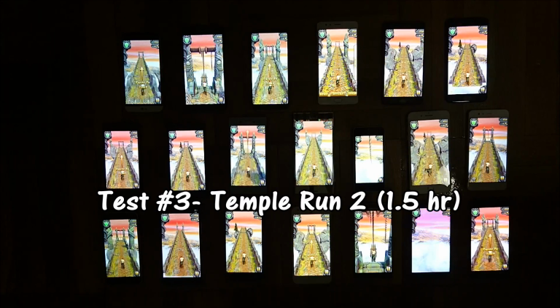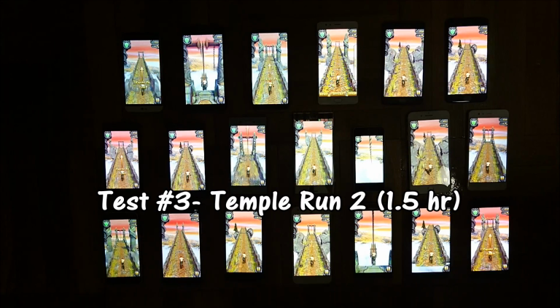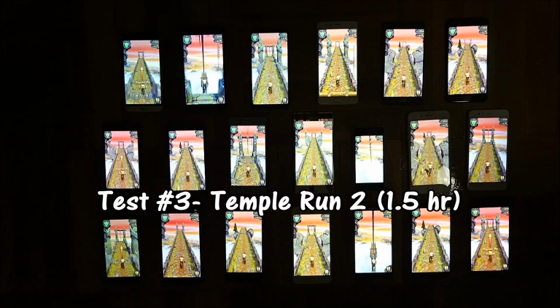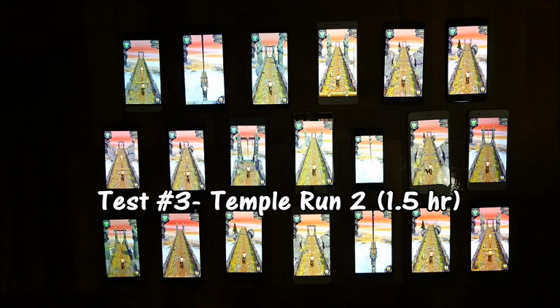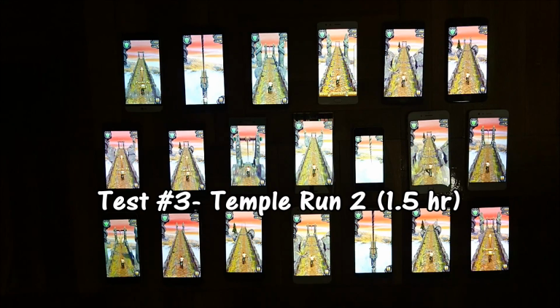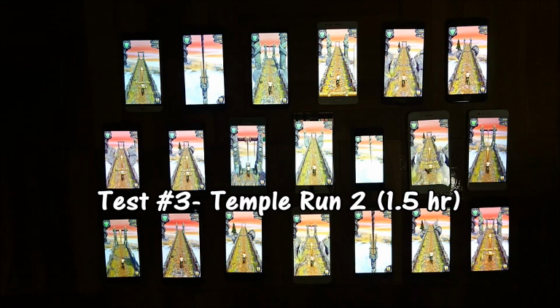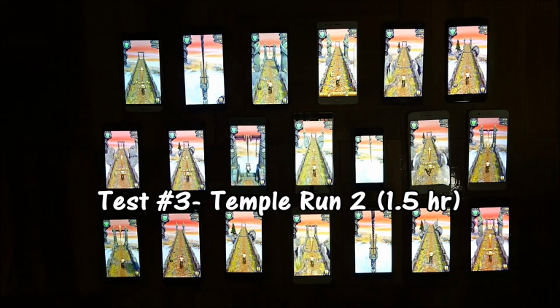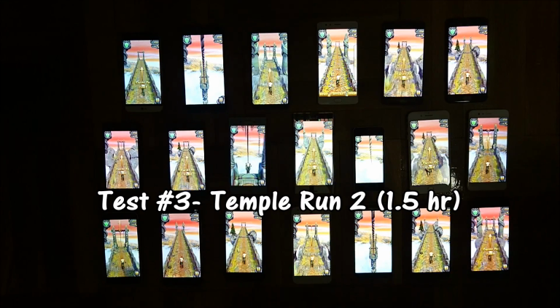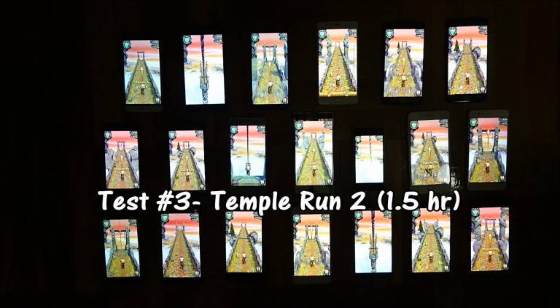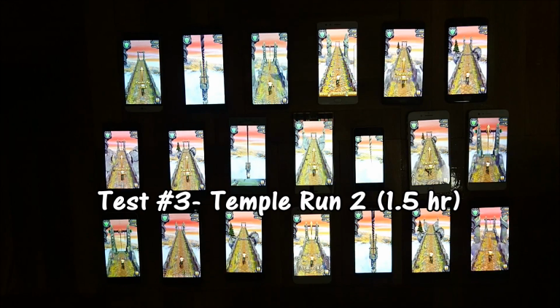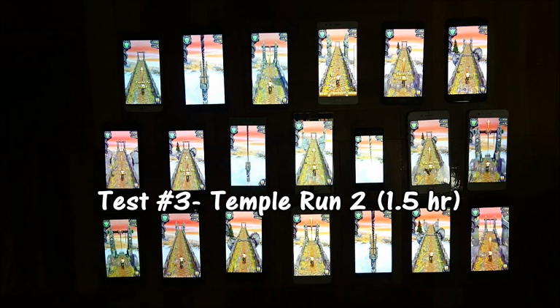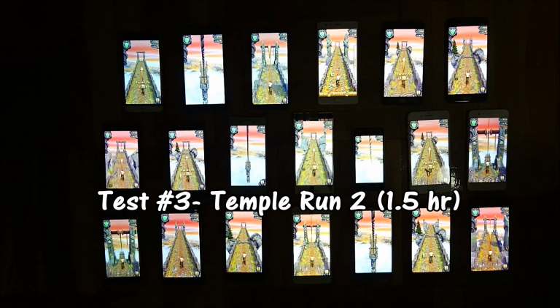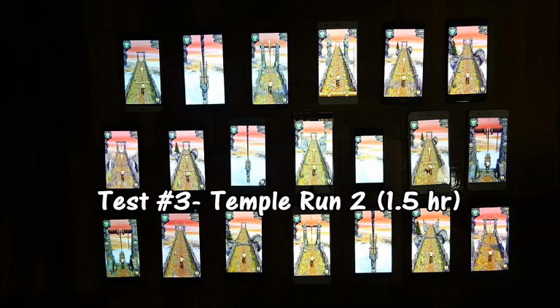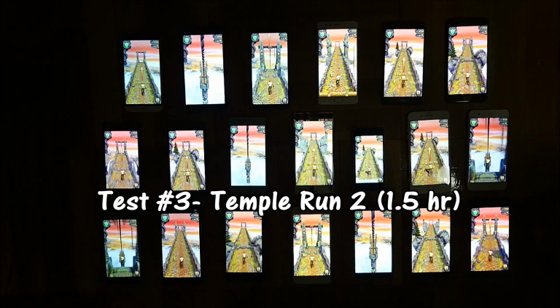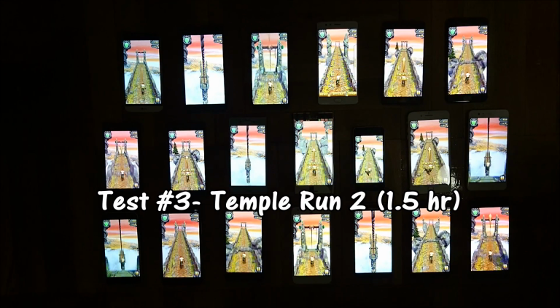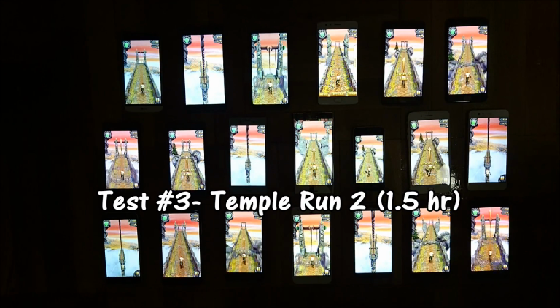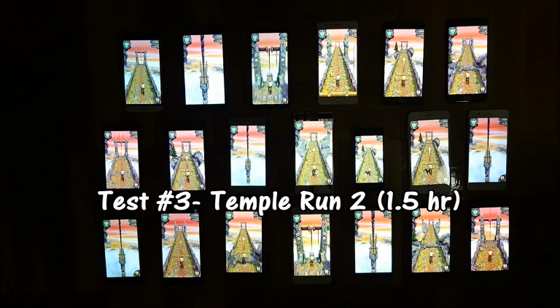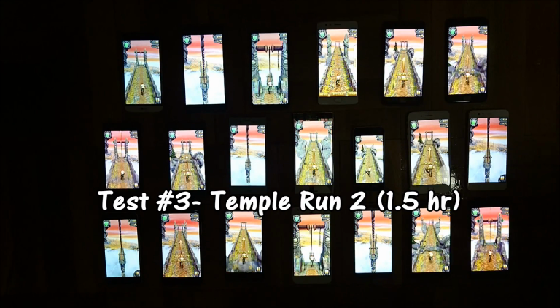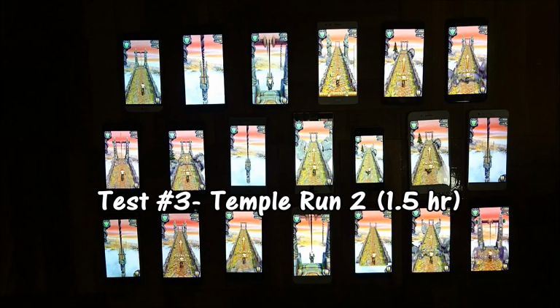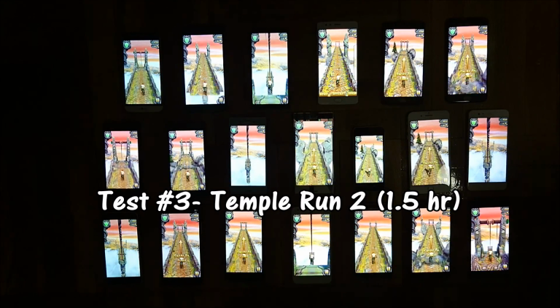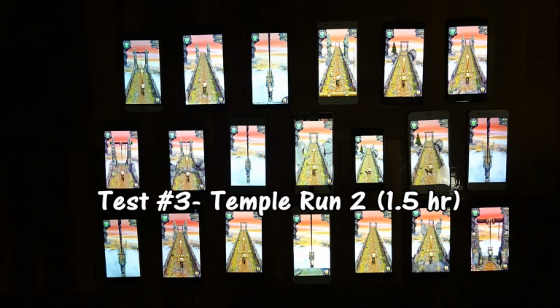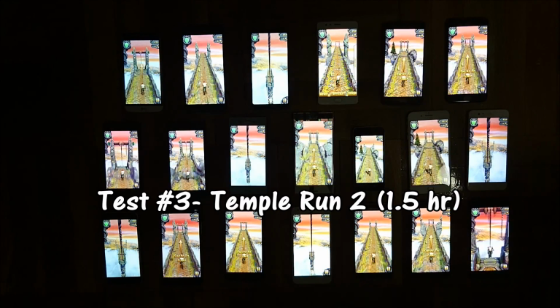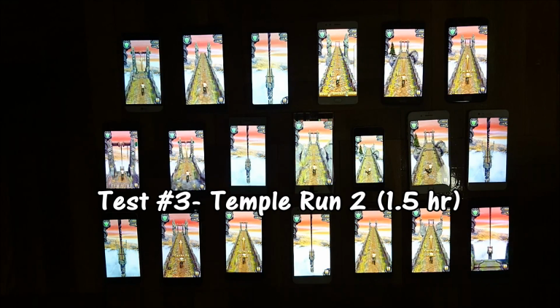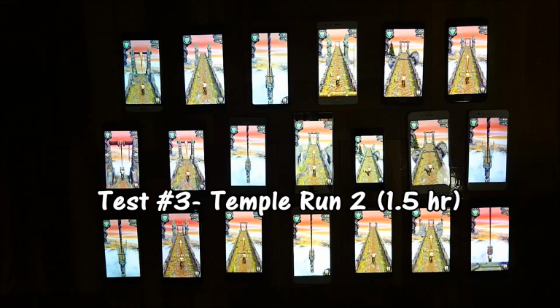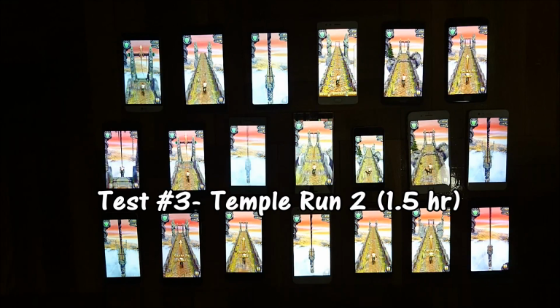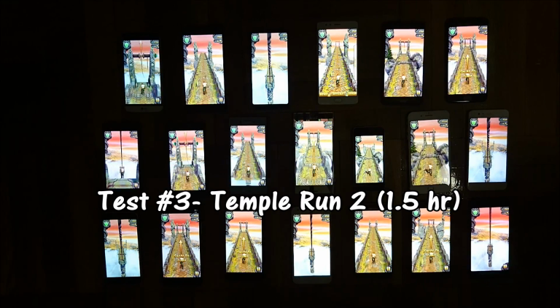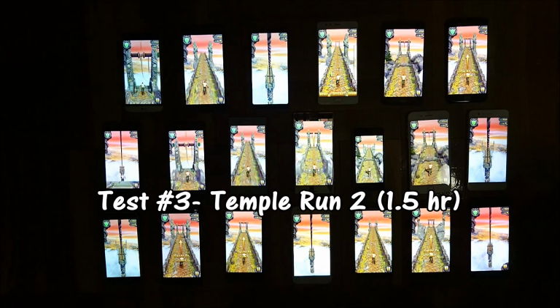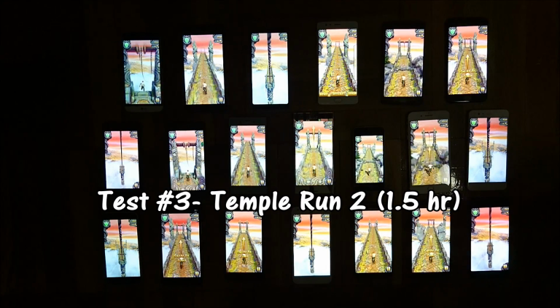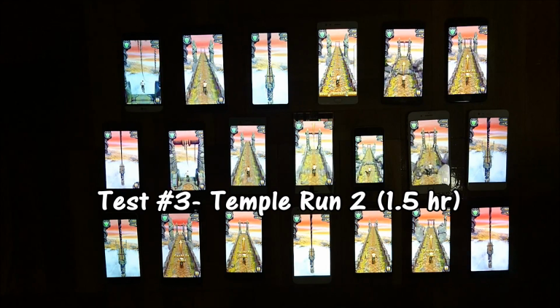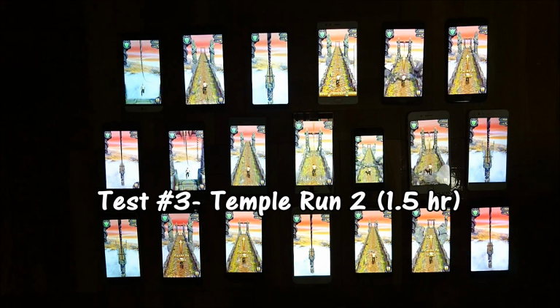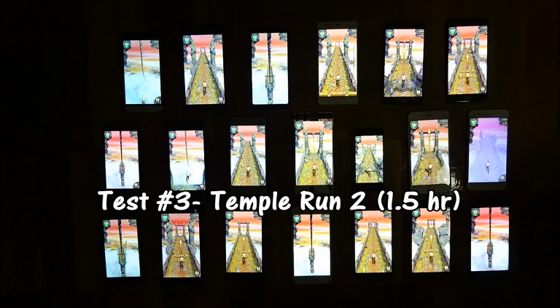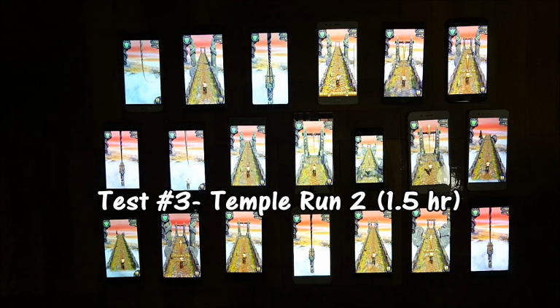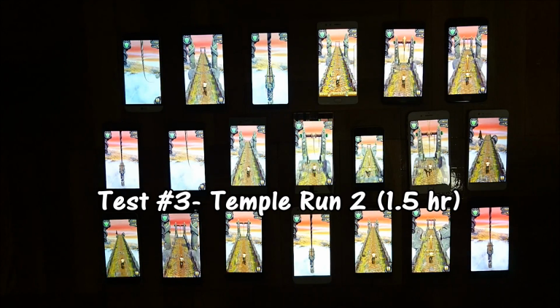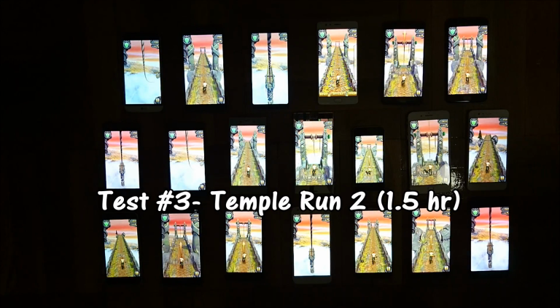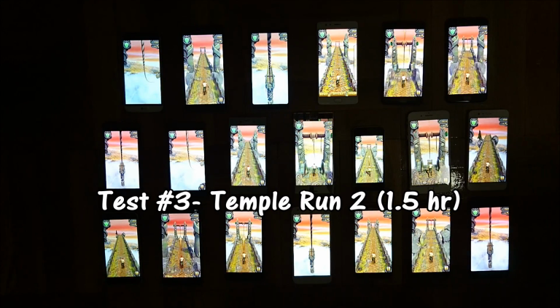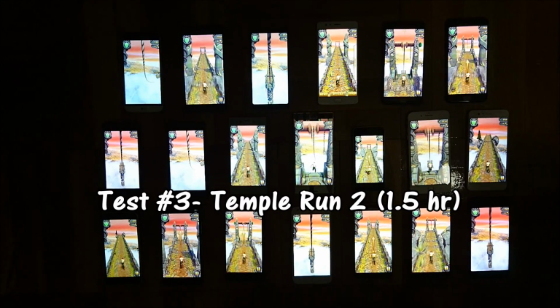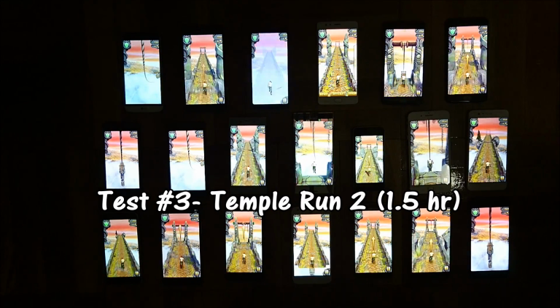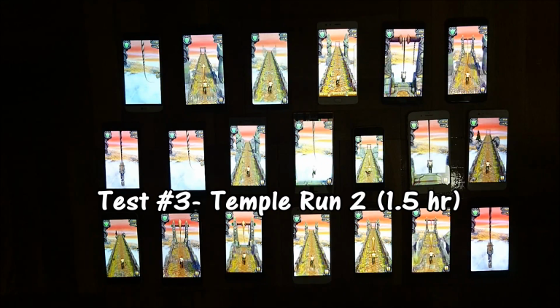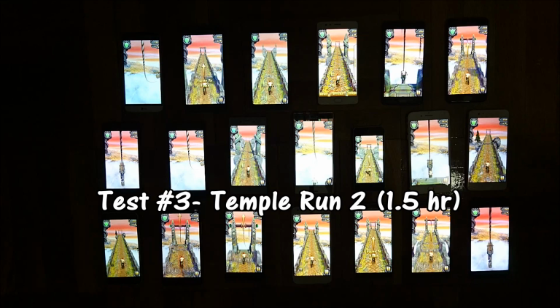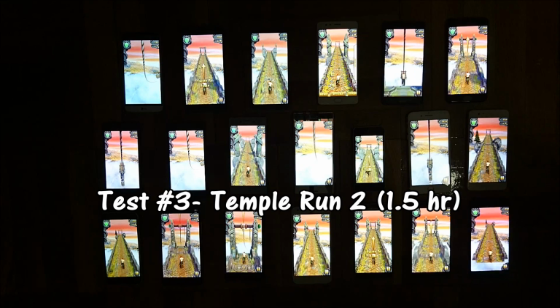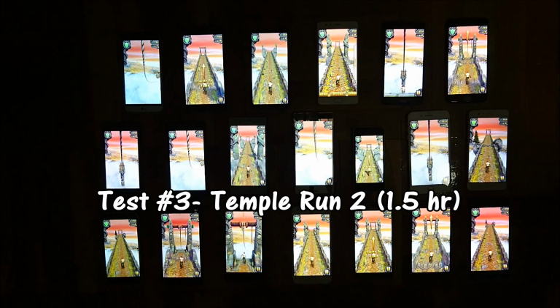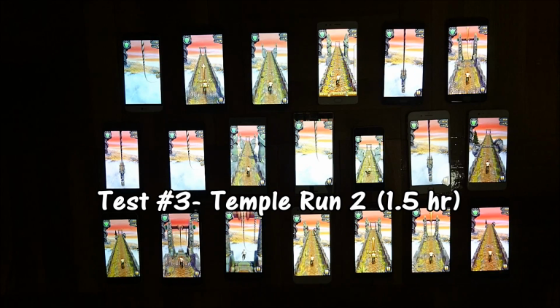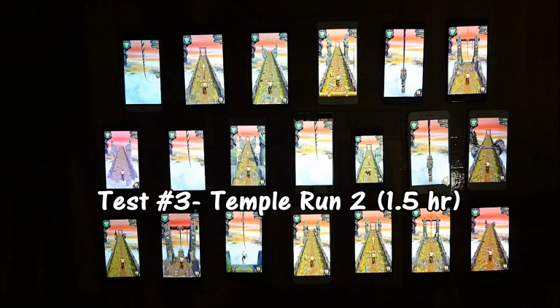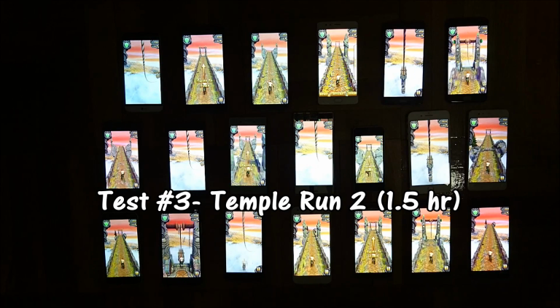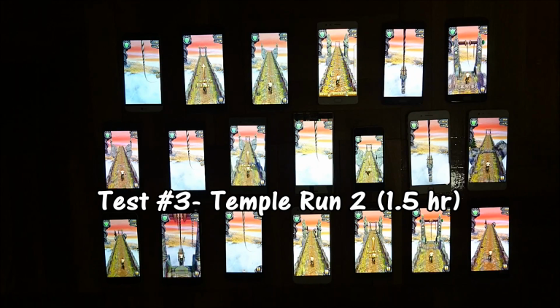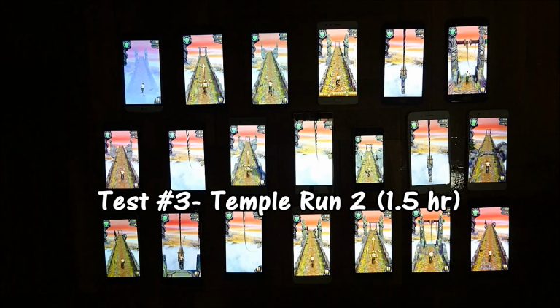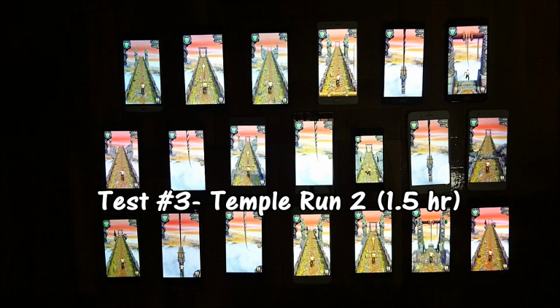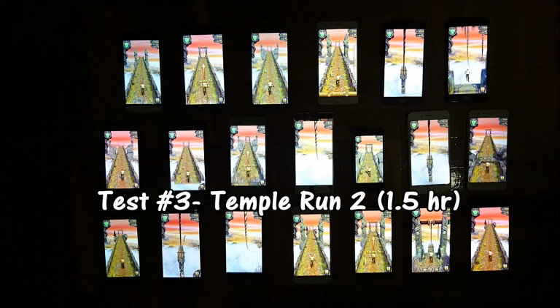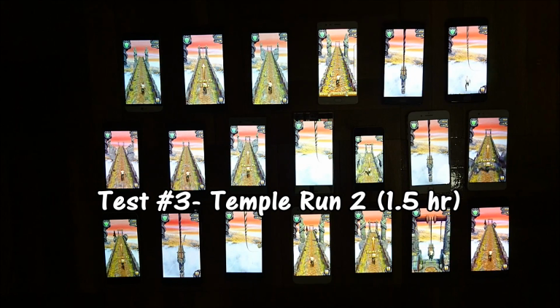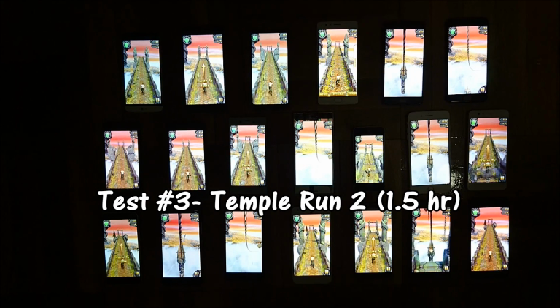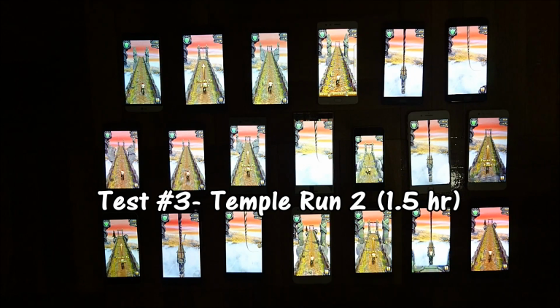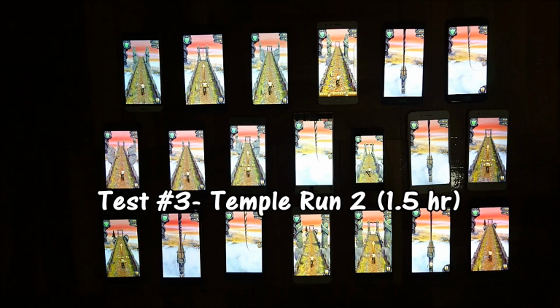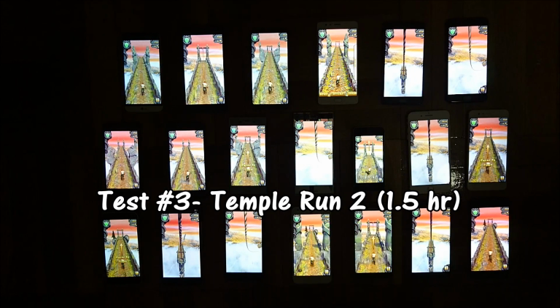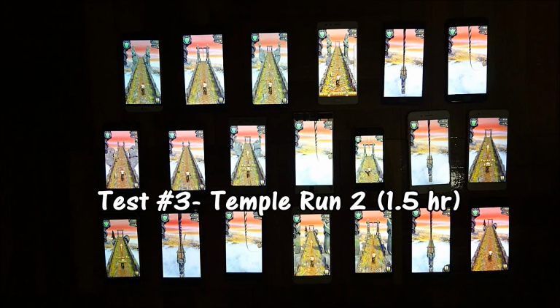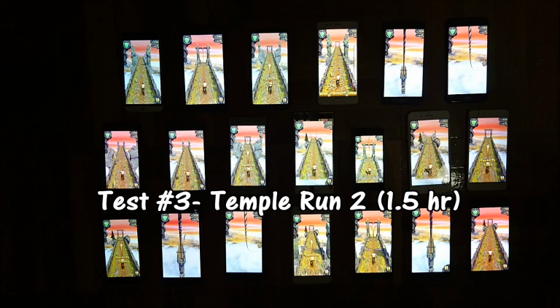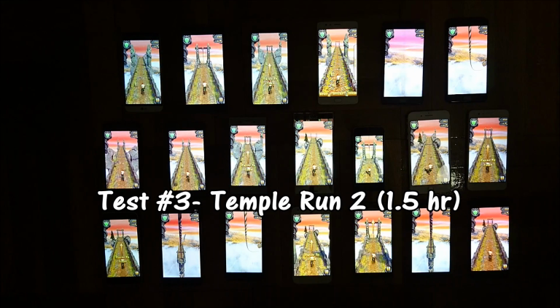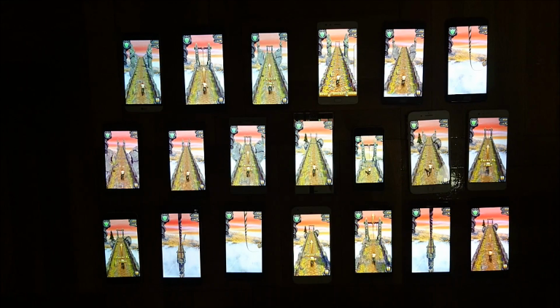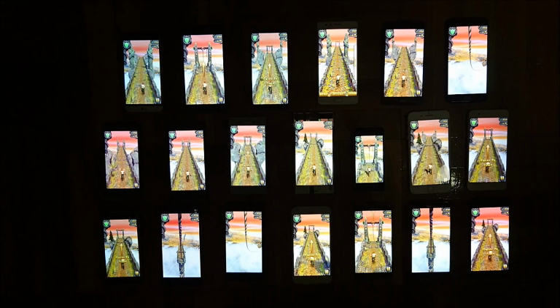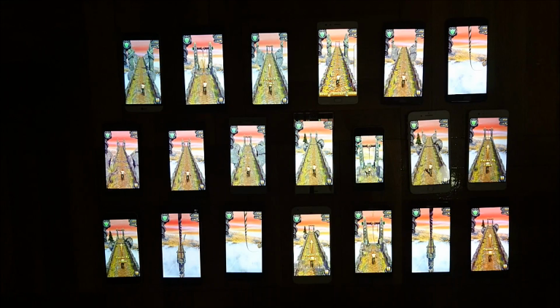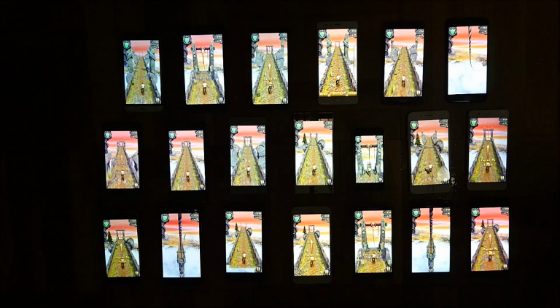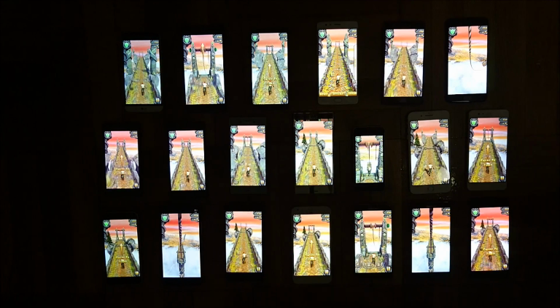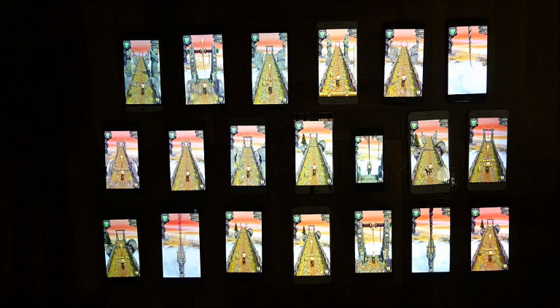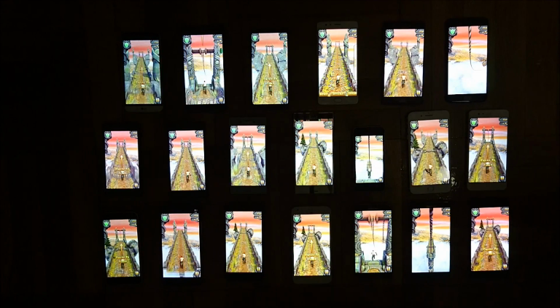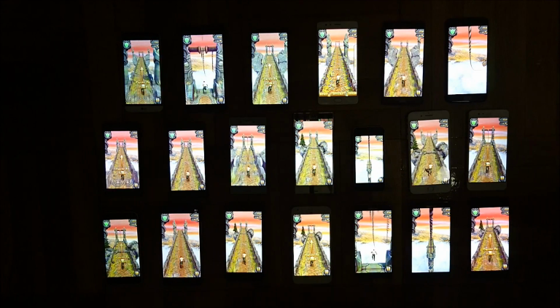One and a half hours in for the third test. With this one I'm running Temple Run 2 at 100% brightness. Let's go ahead and check in on the results so far.